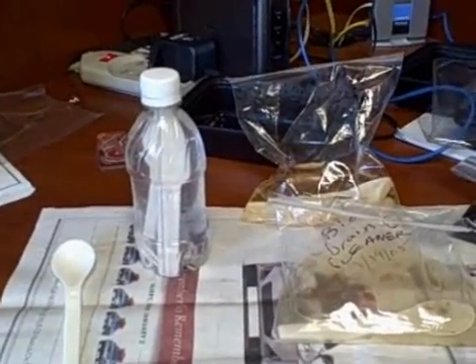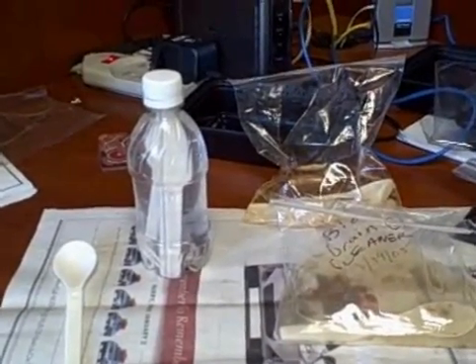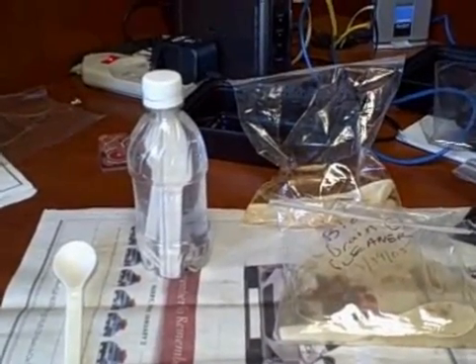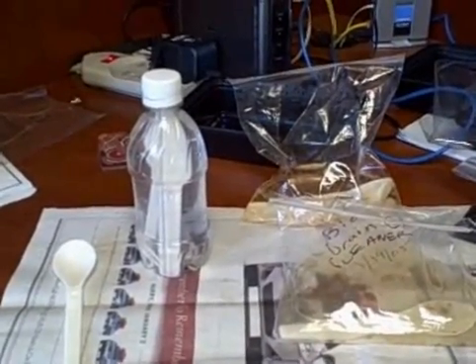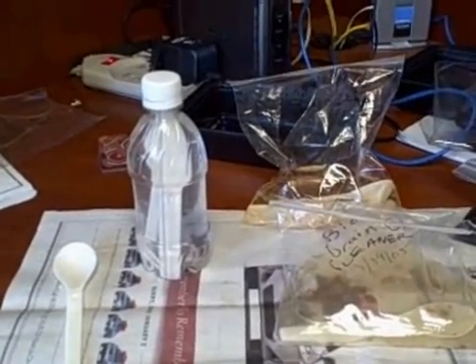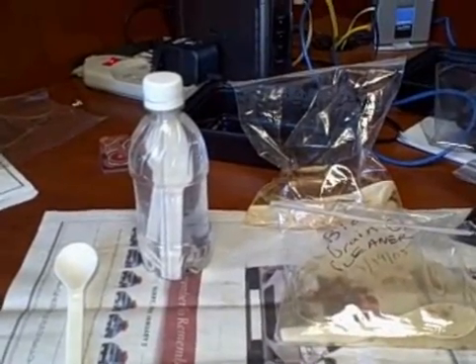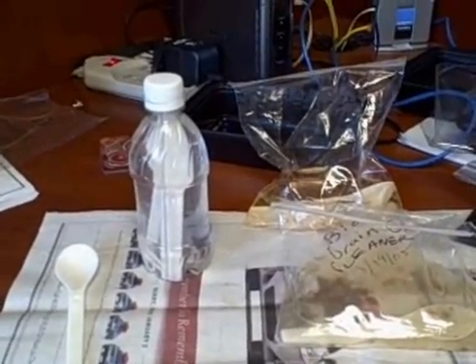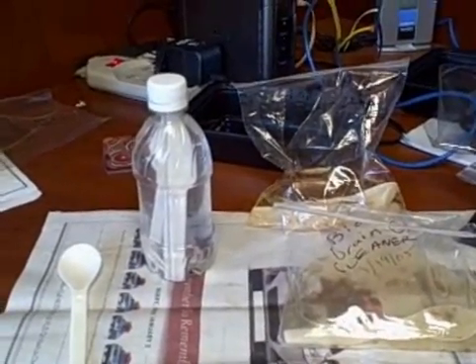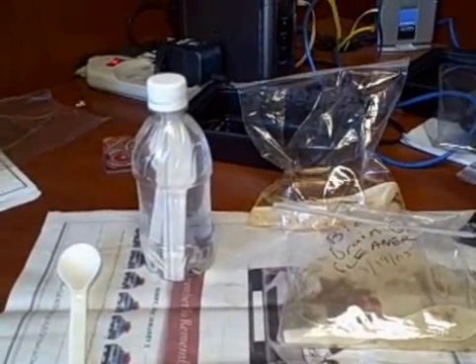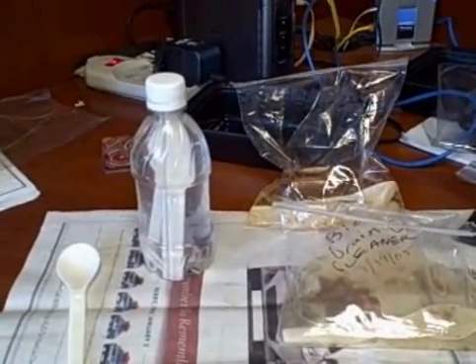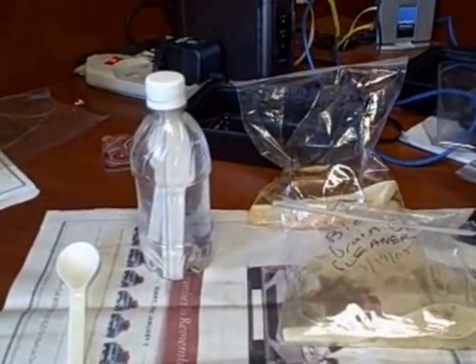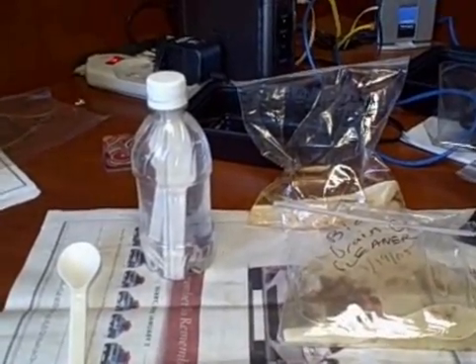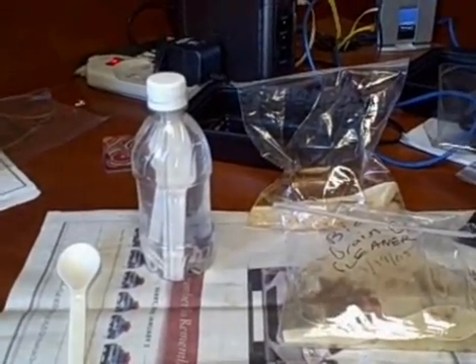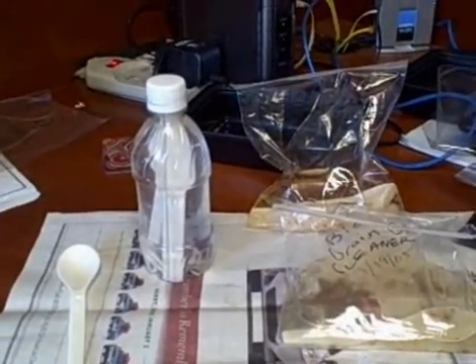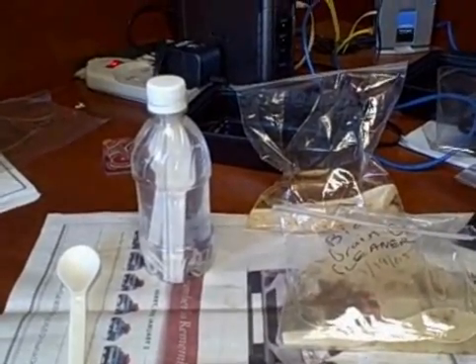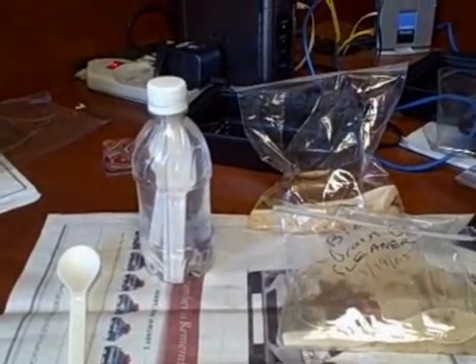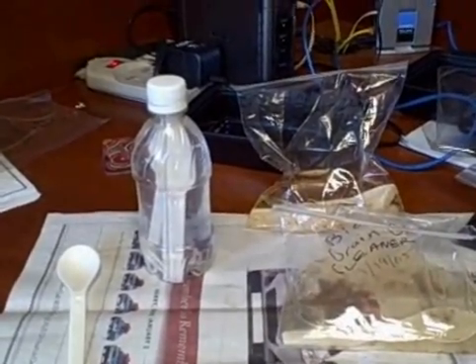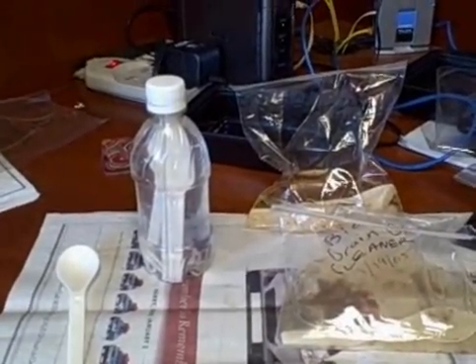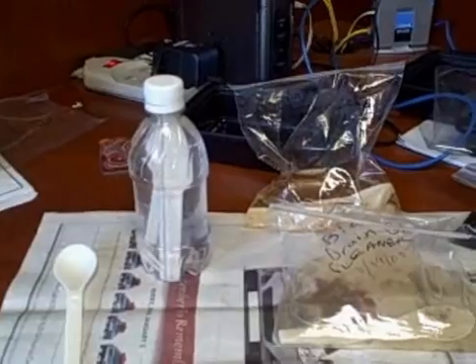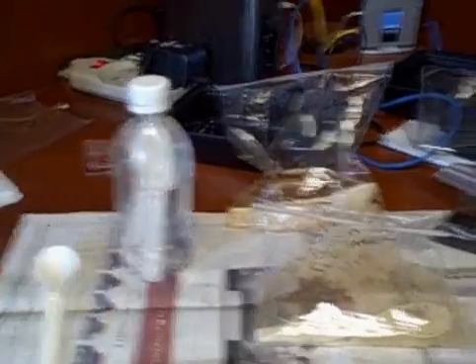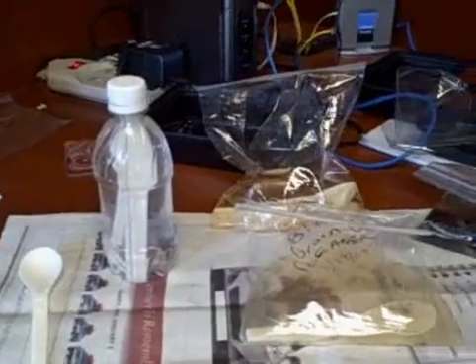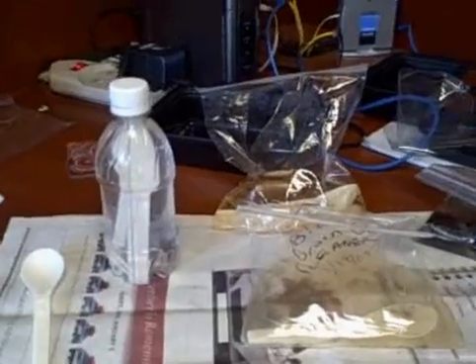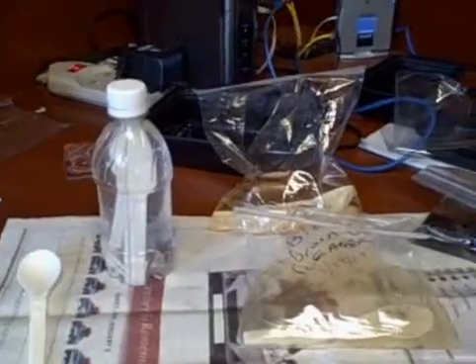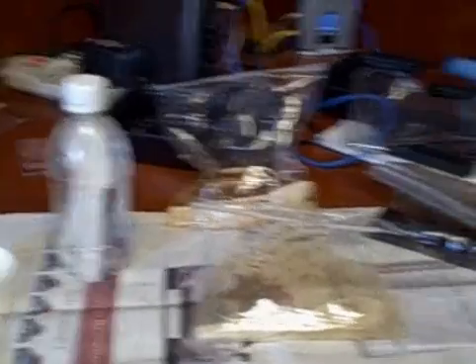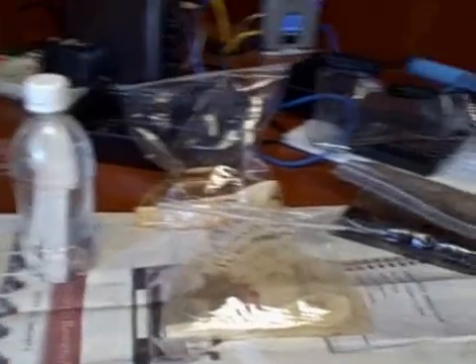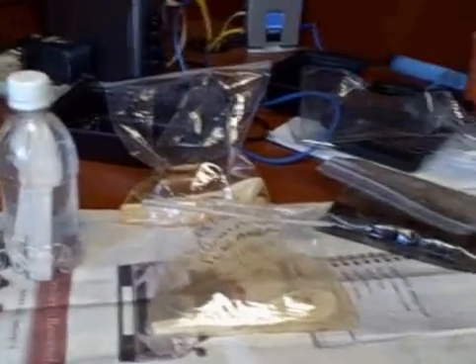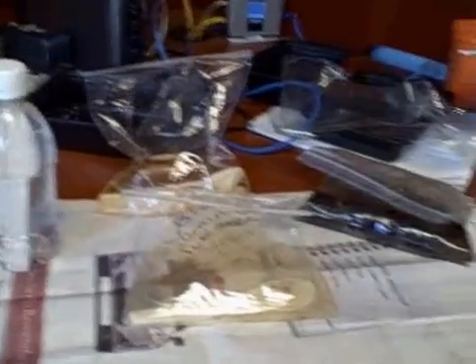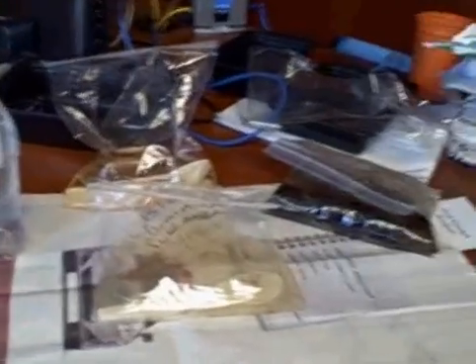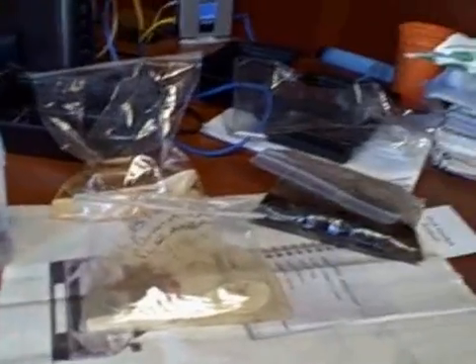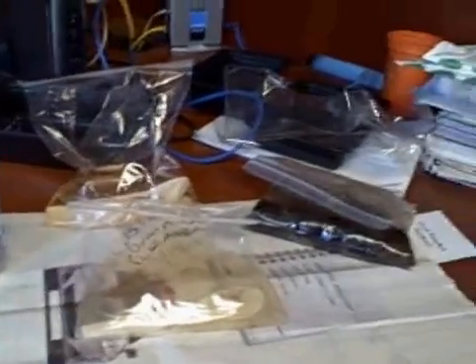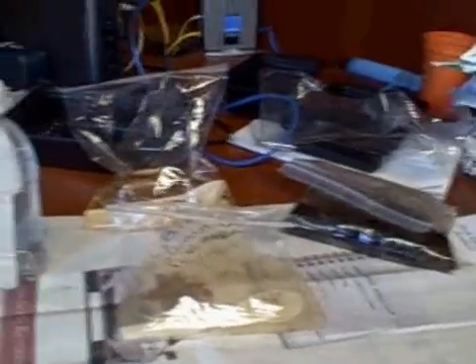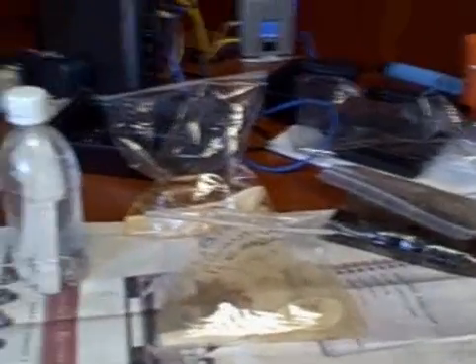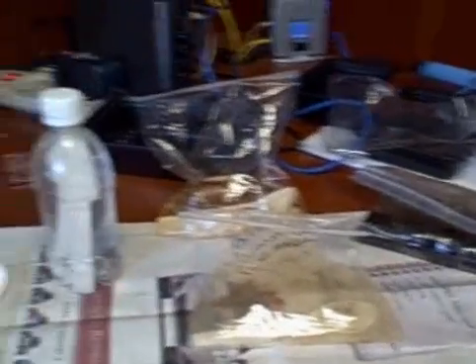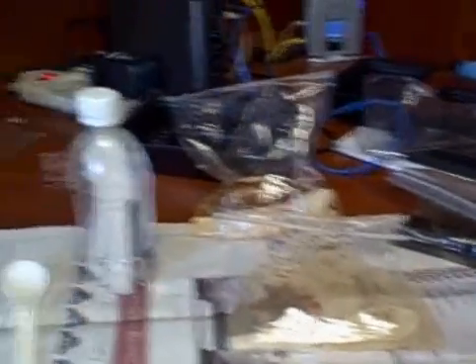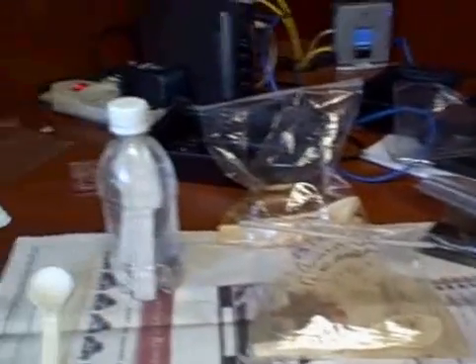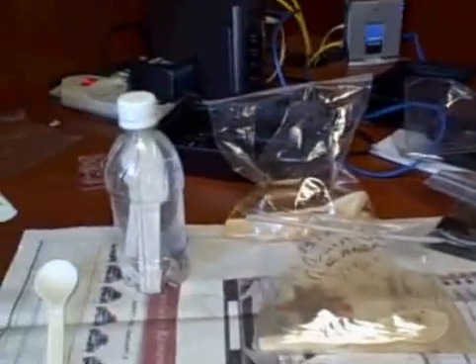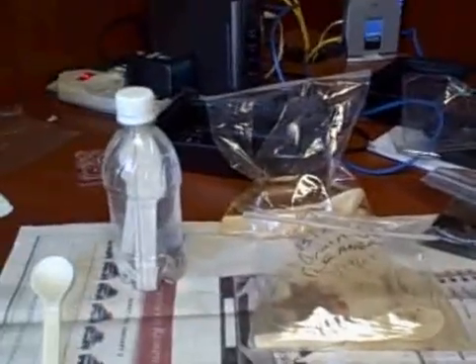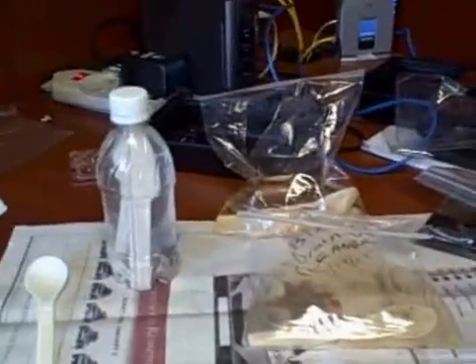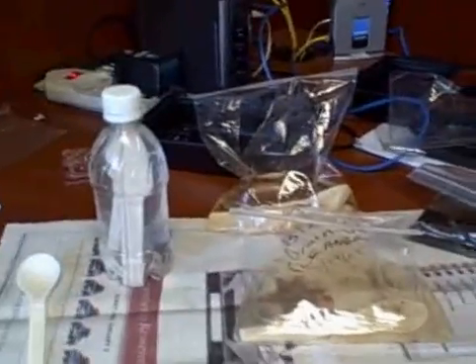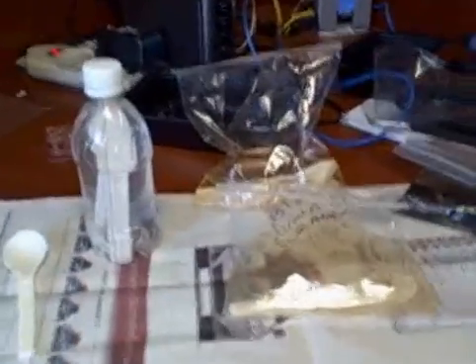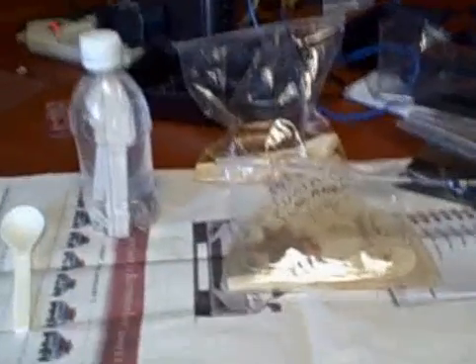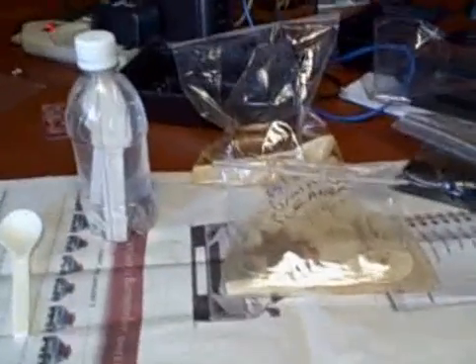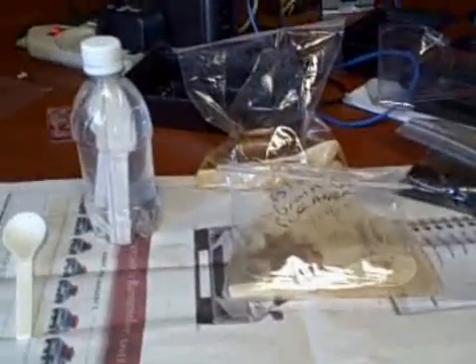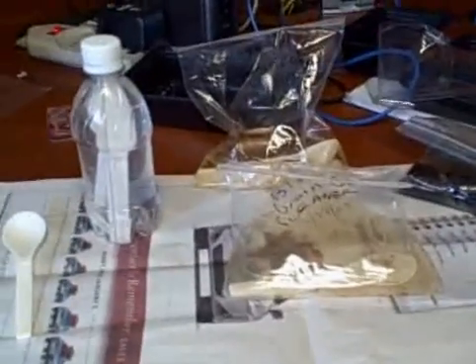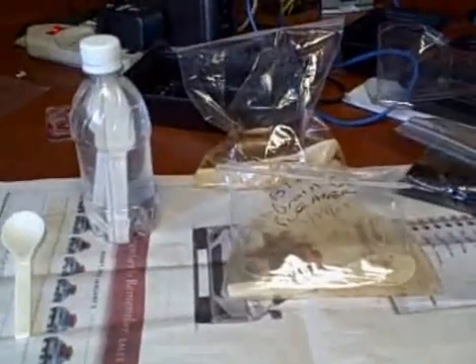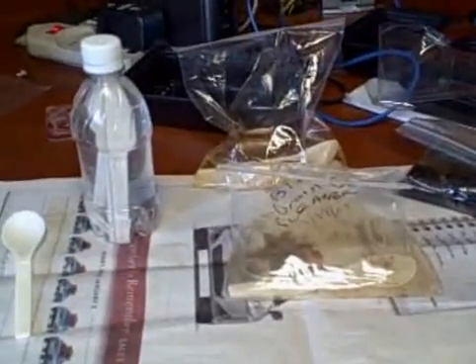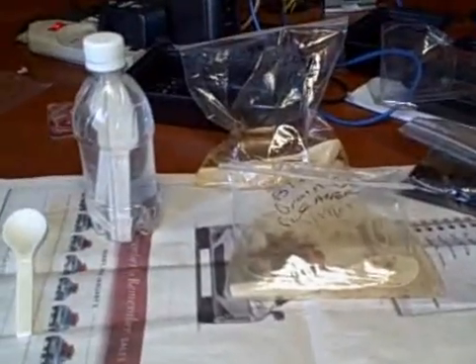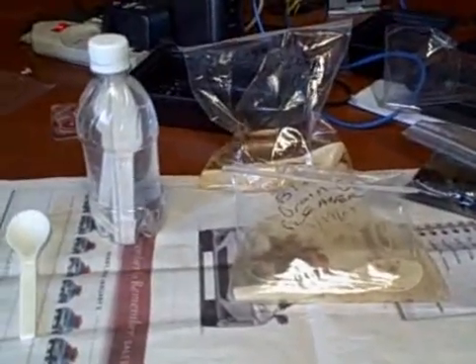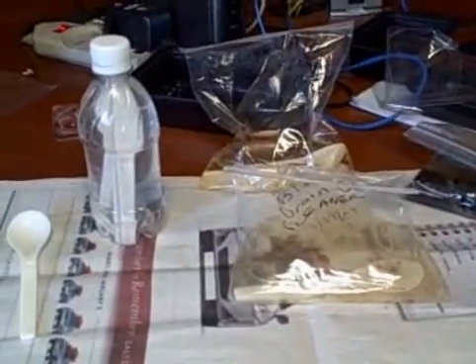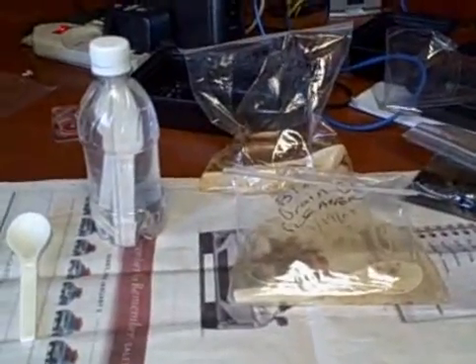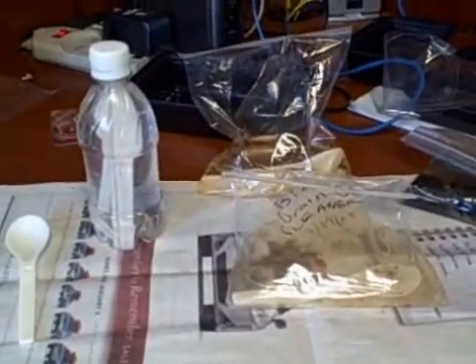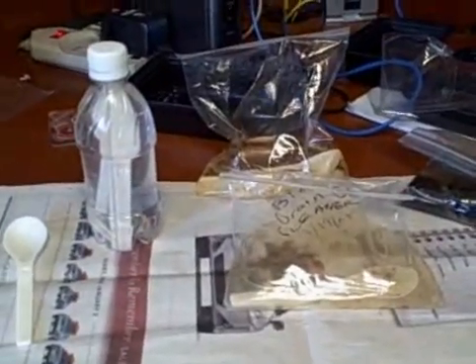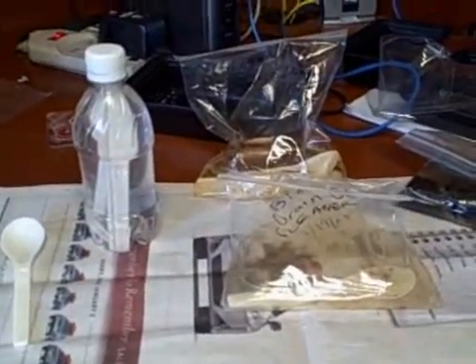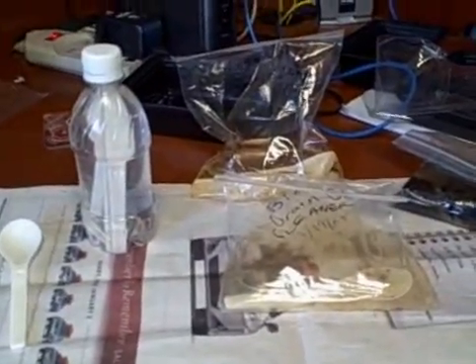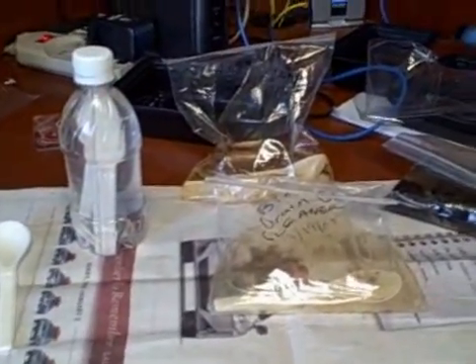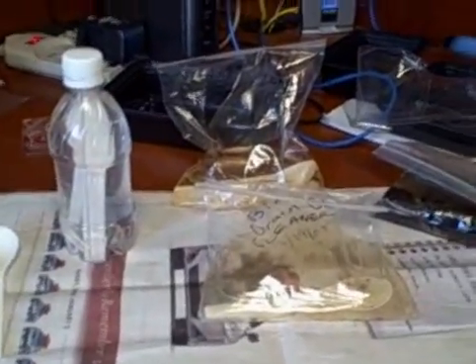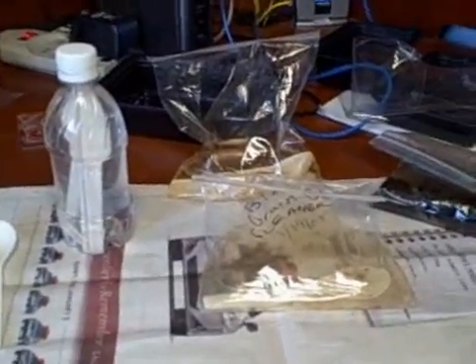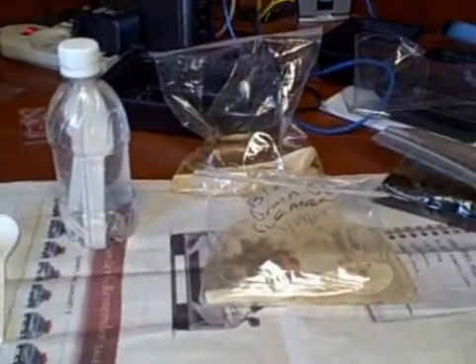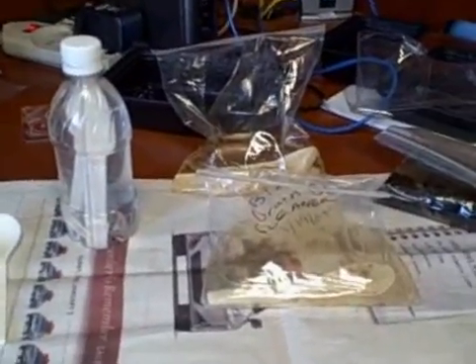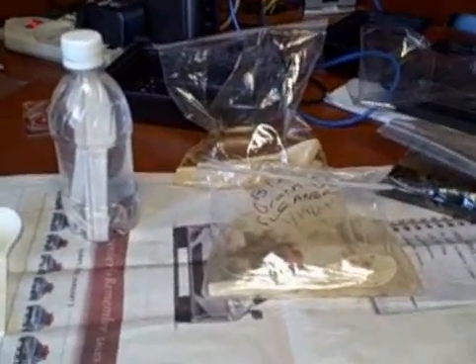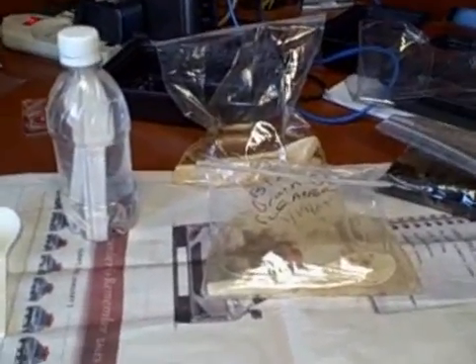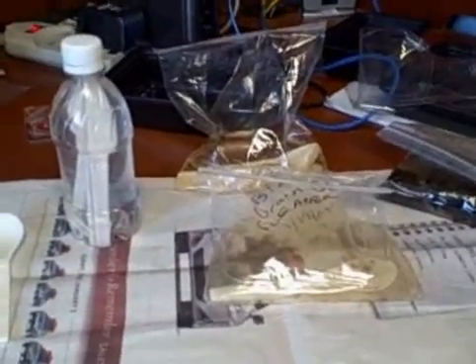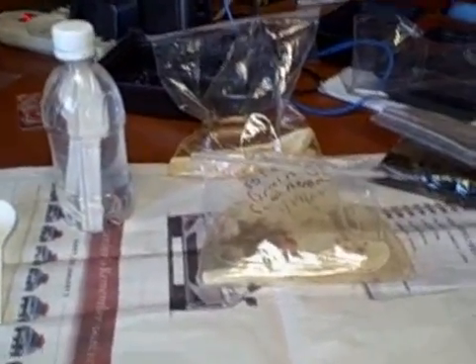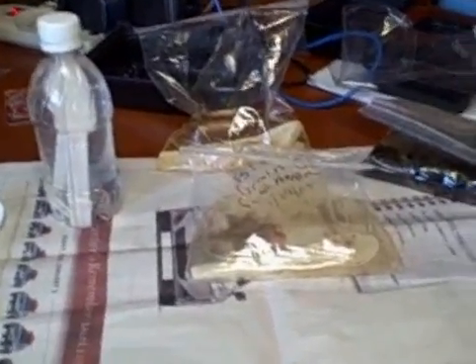We'll open each one and look a little bit at whether or not the properties have changed any.